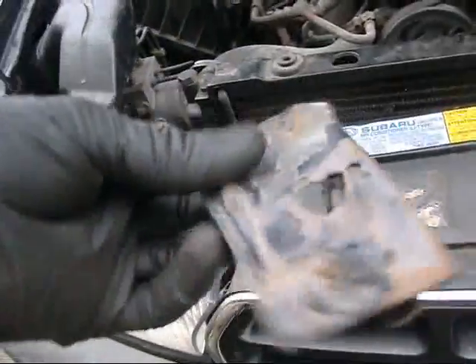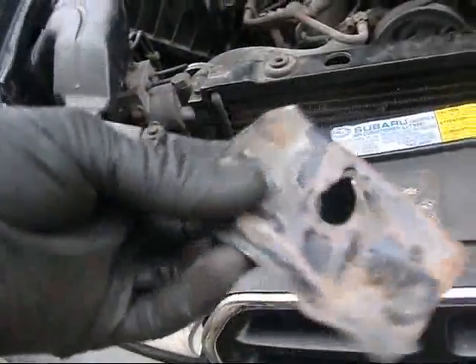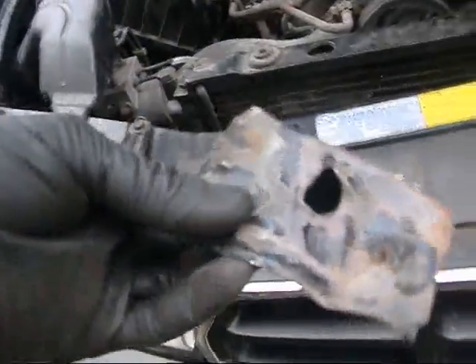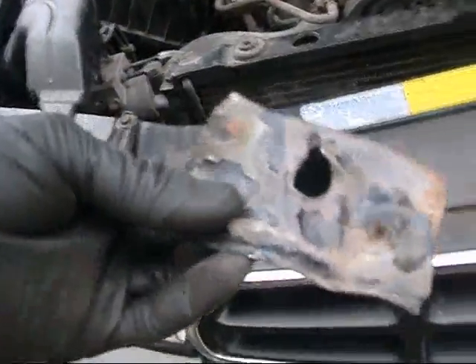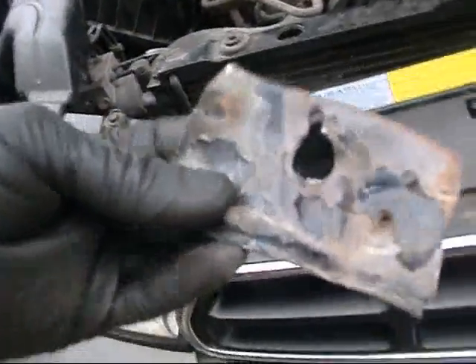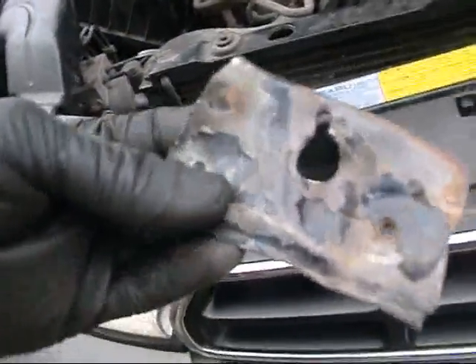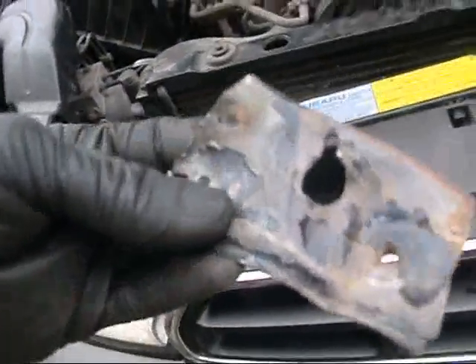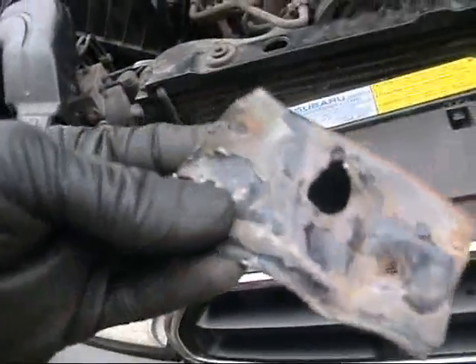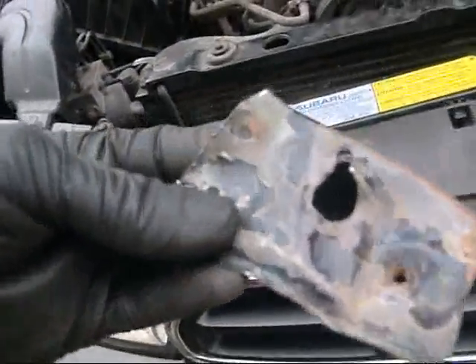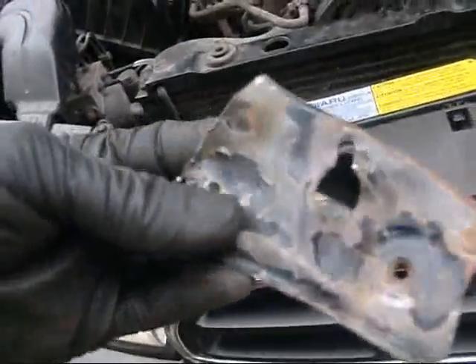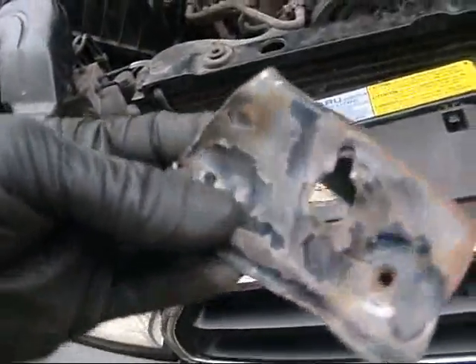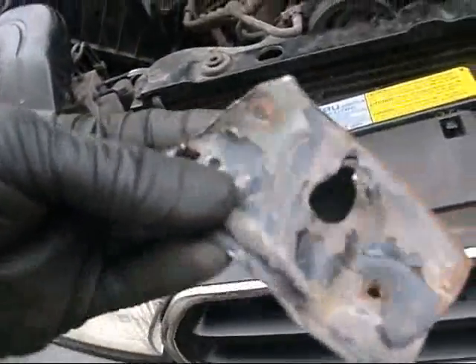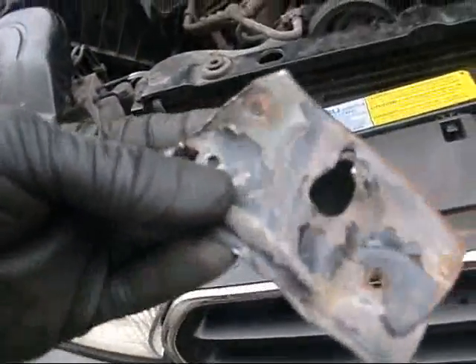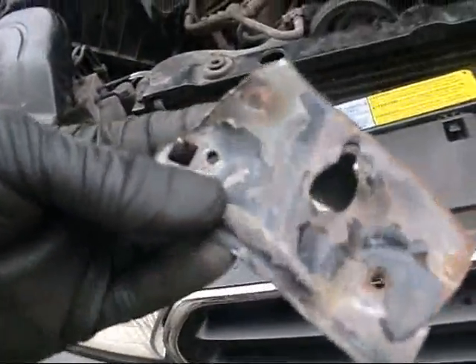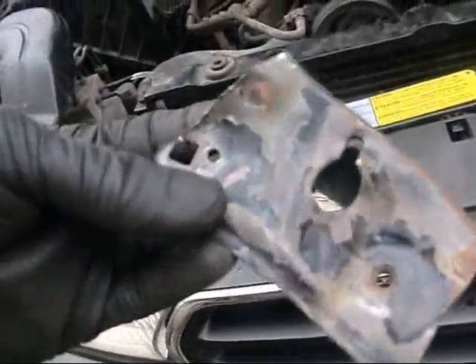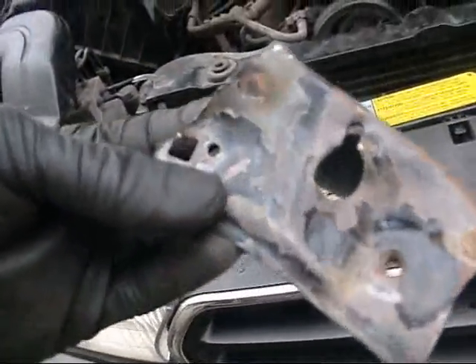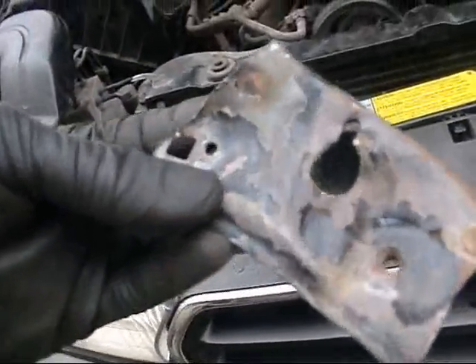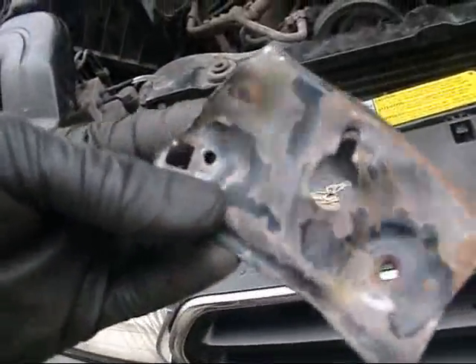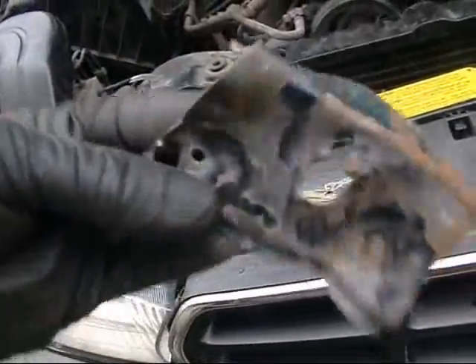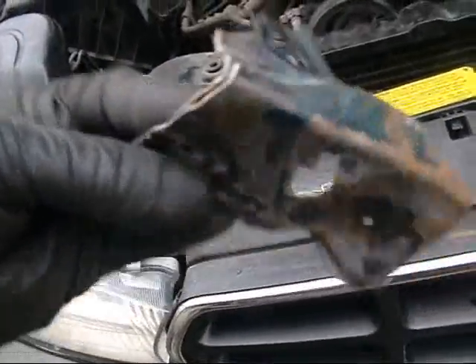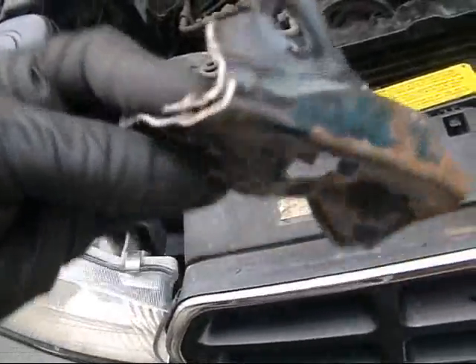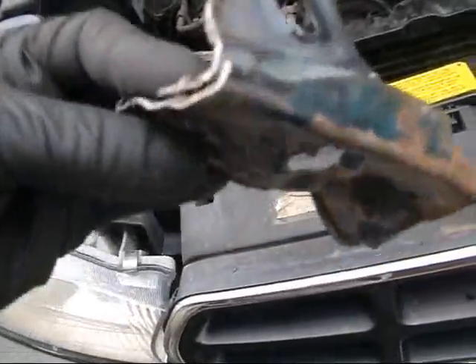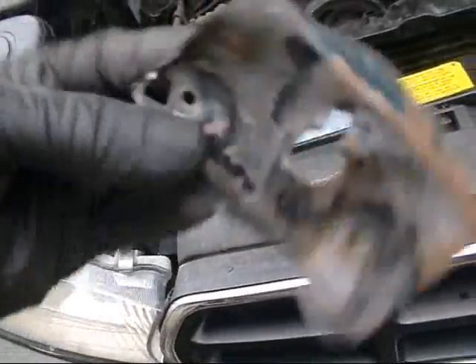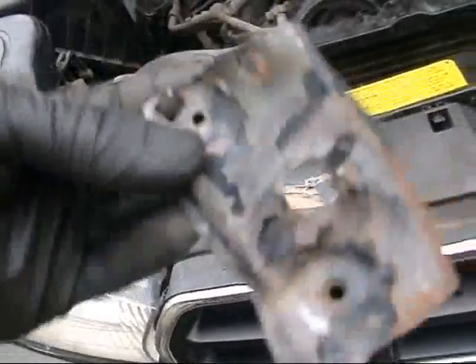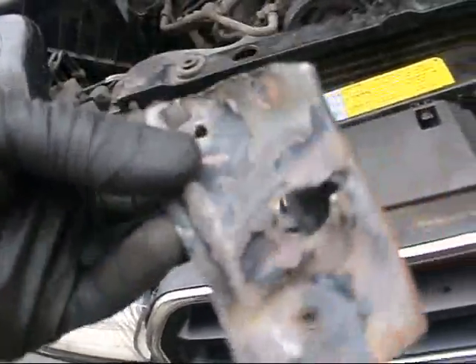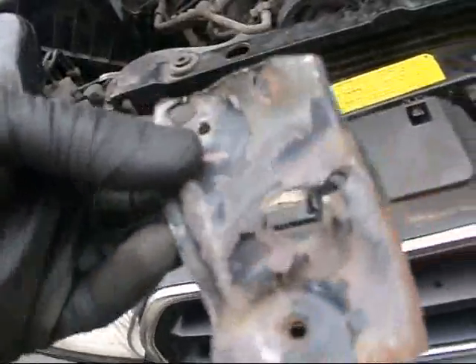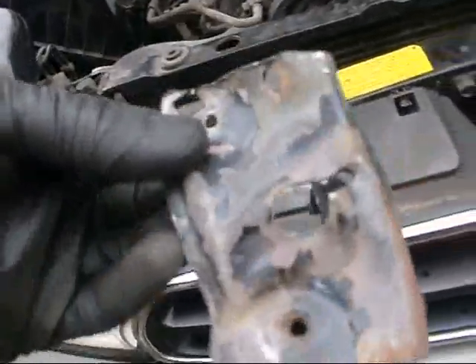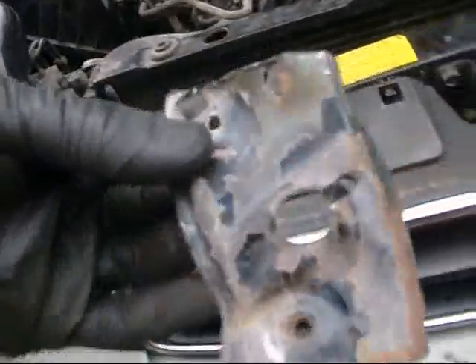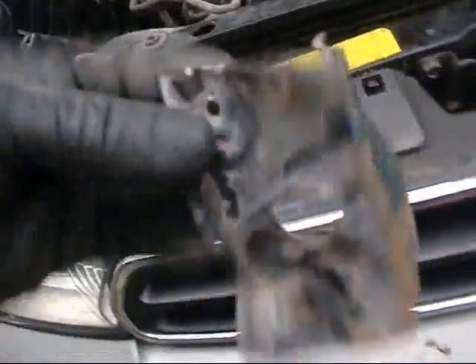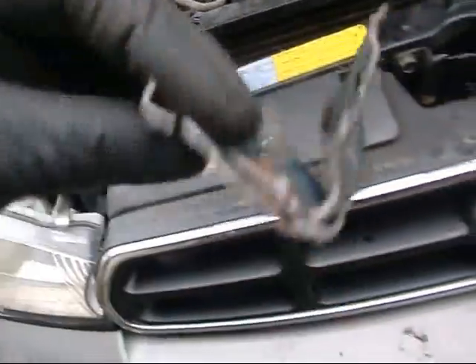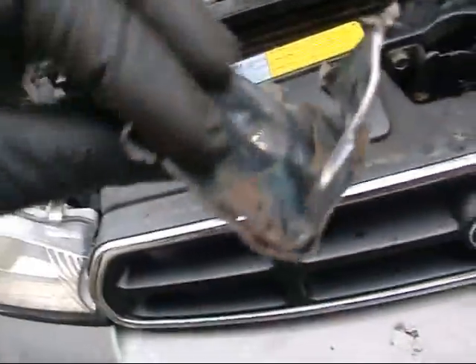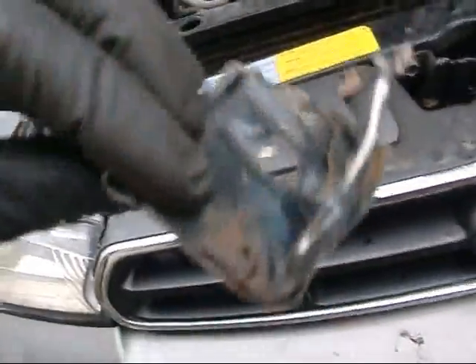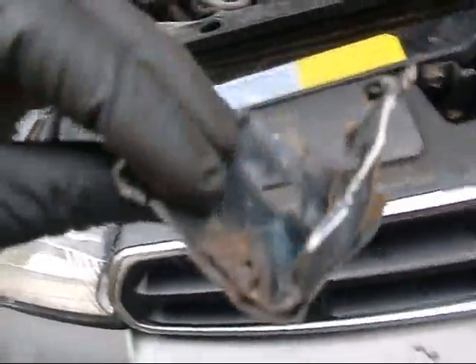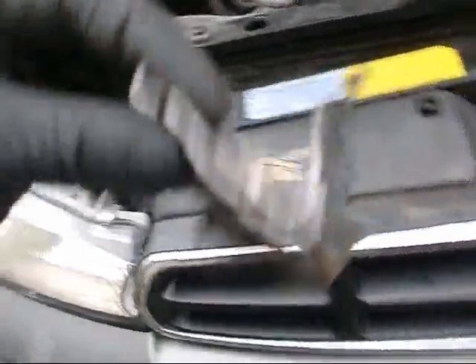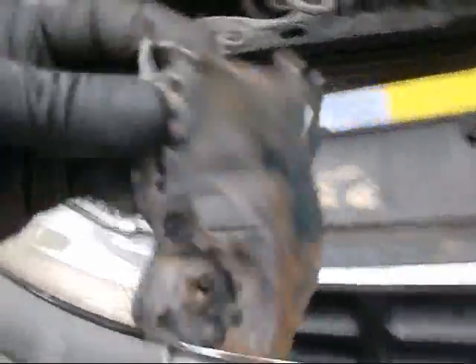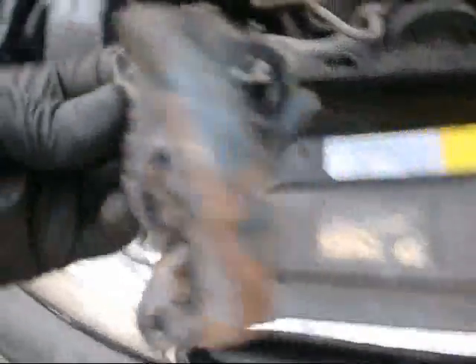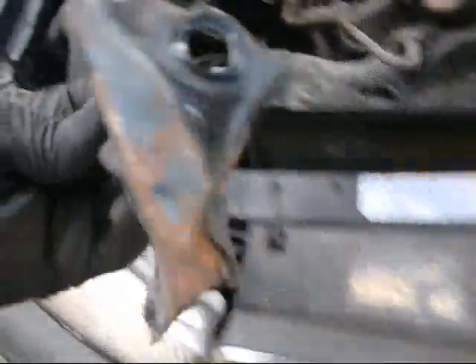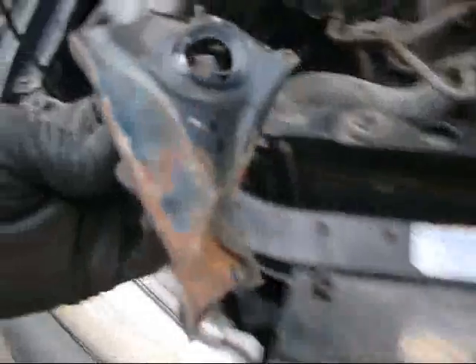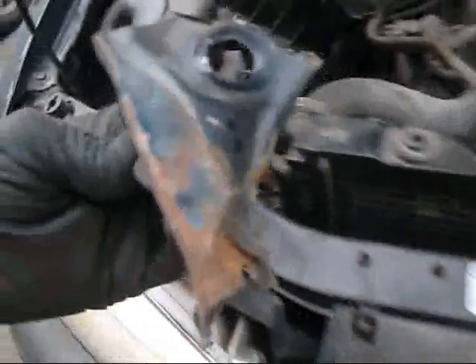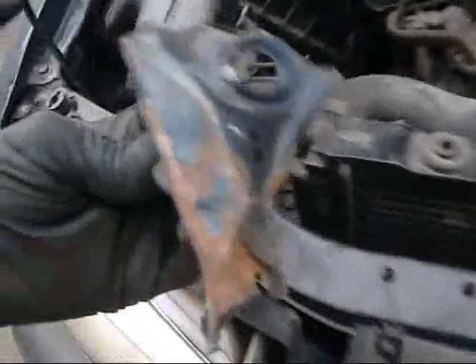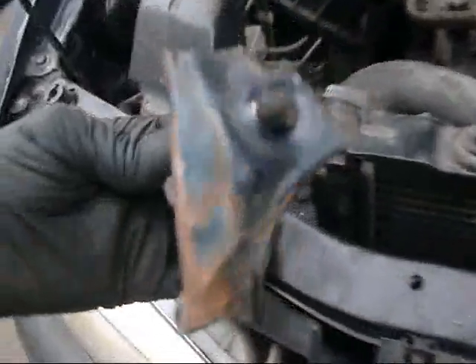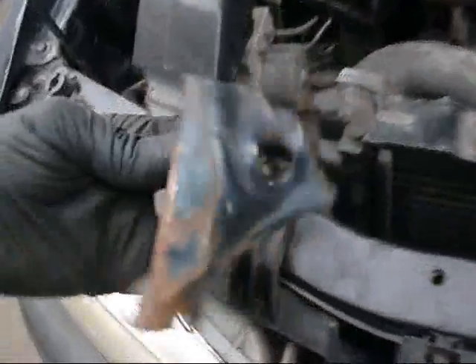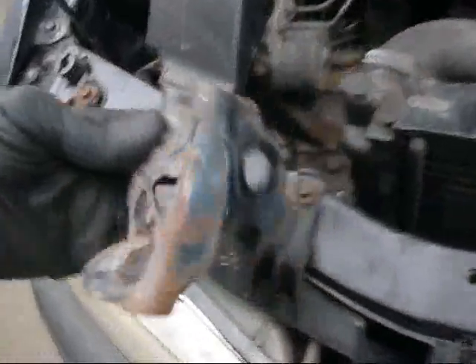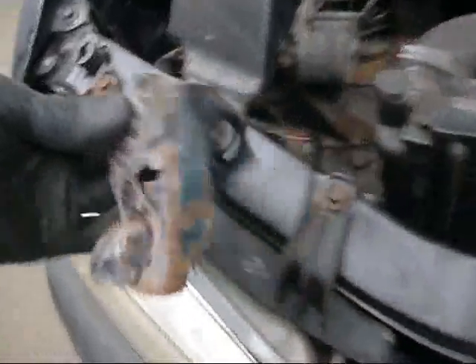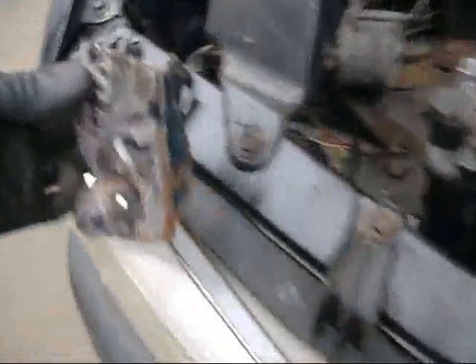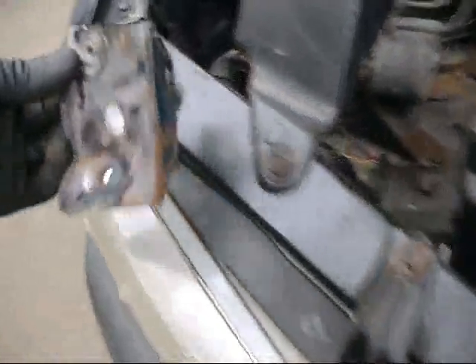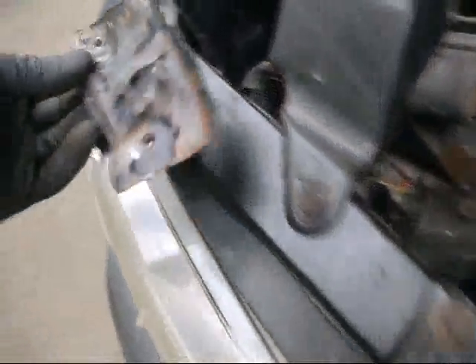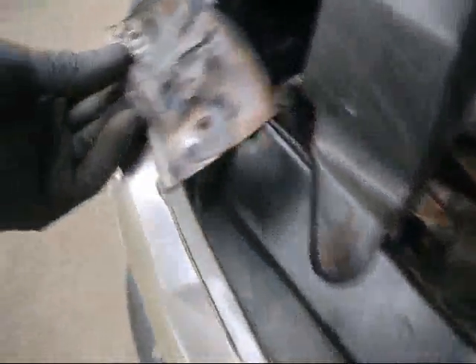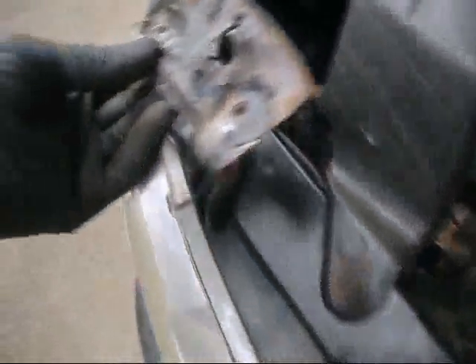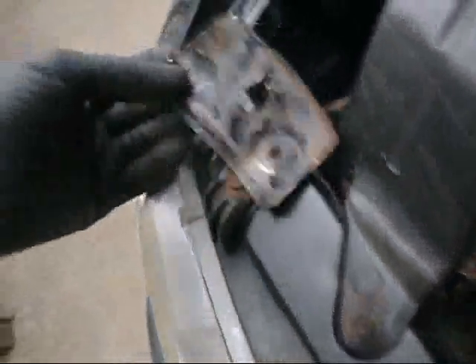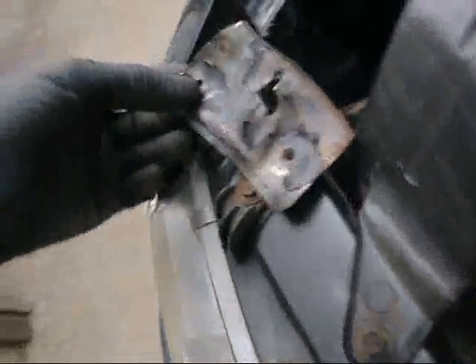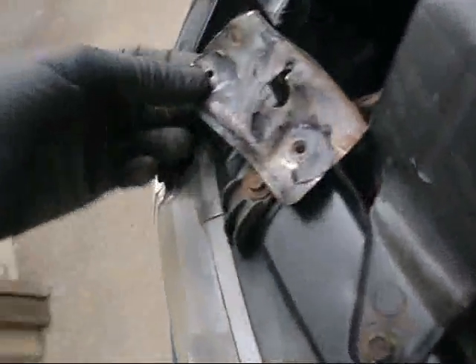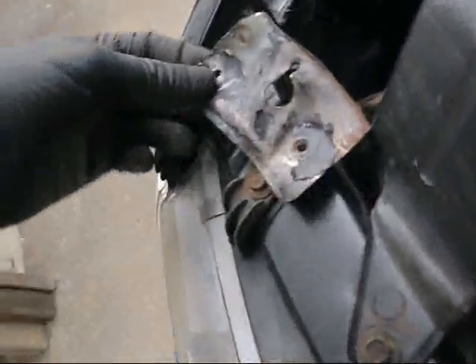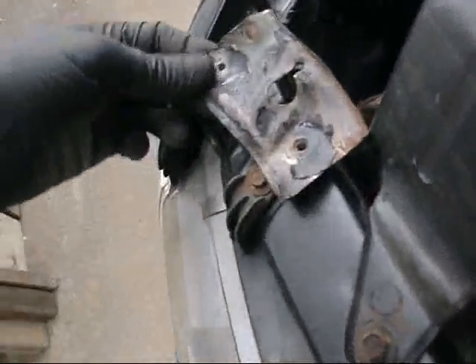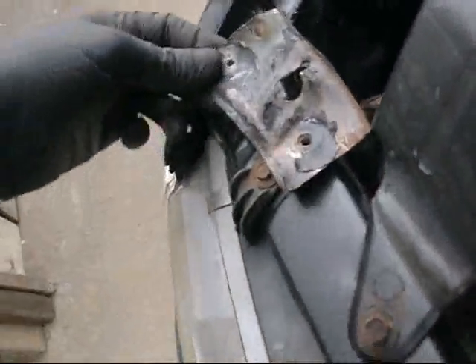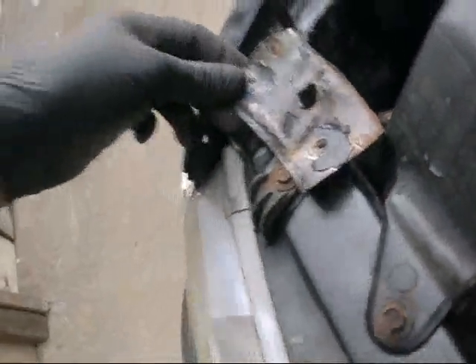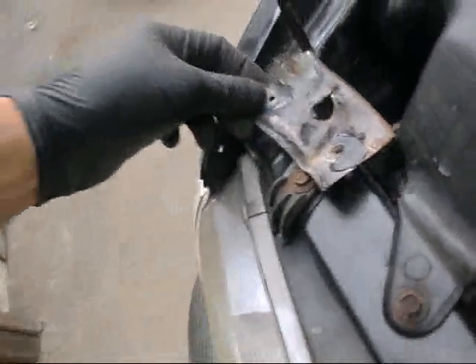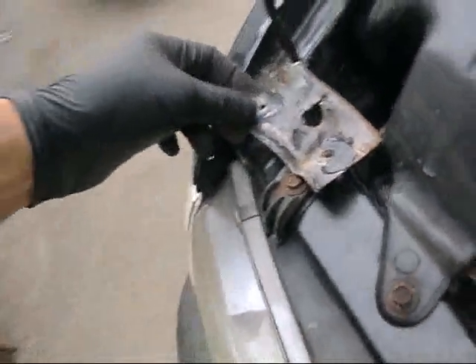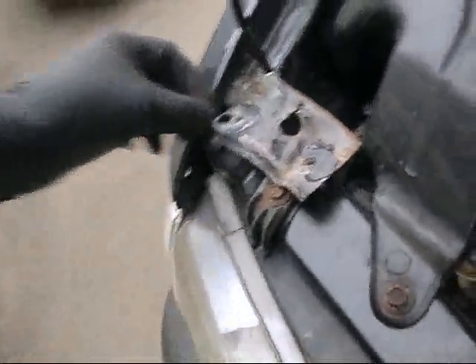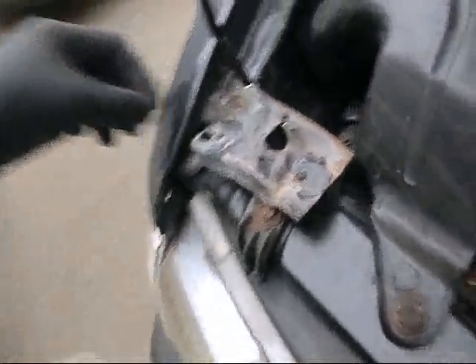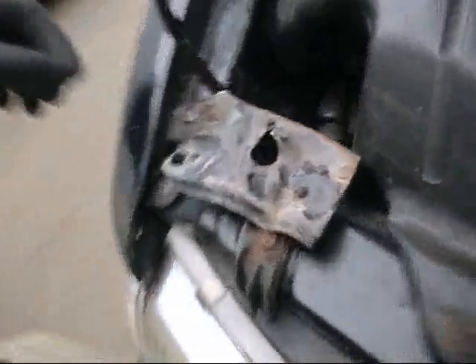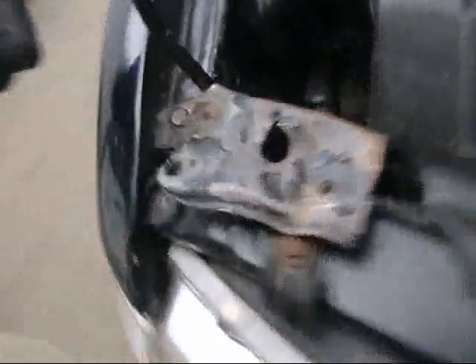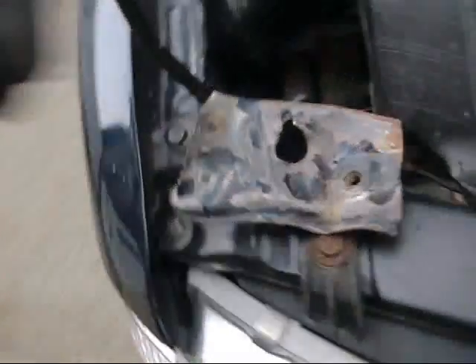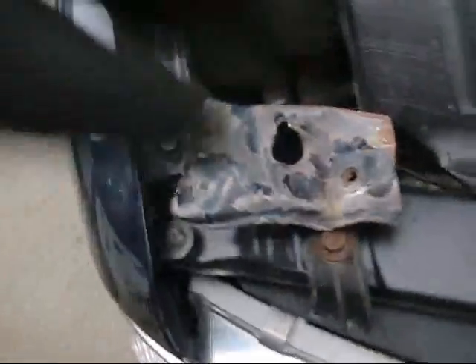They had this little piece of tin here I was going to throw away that was left over from the rad support — it went right there. Picture did a beautiful job fixing it.